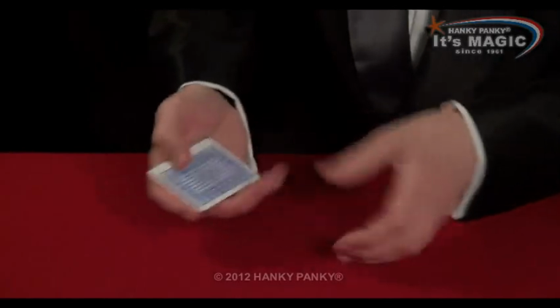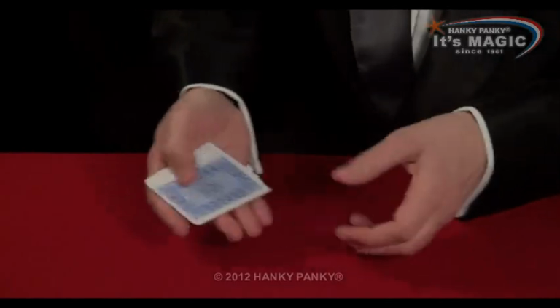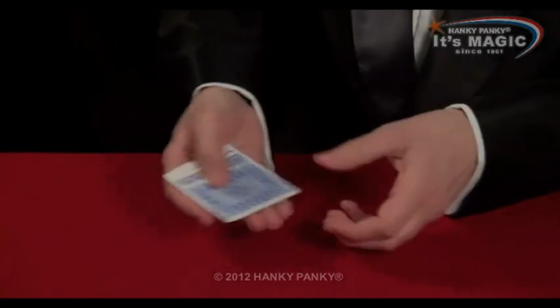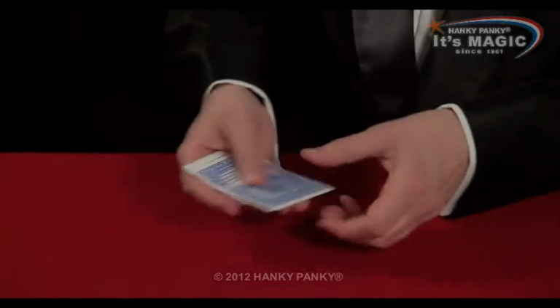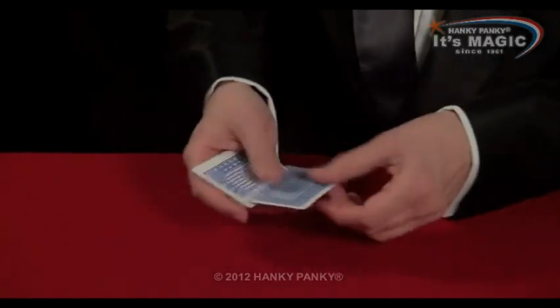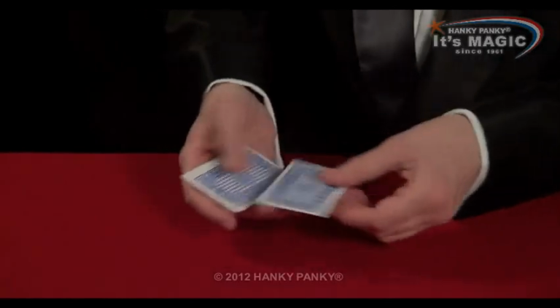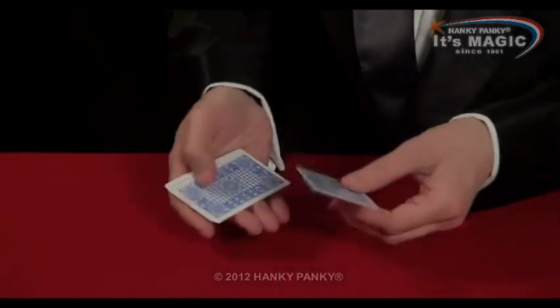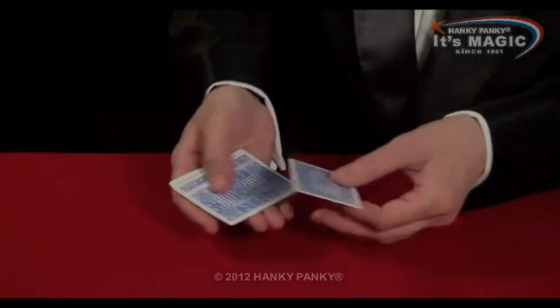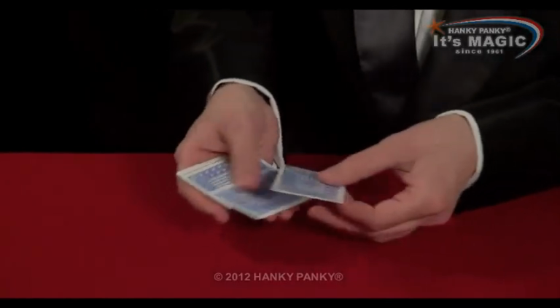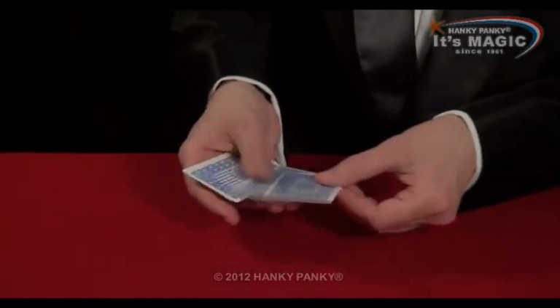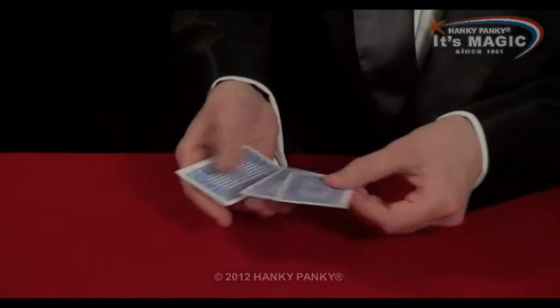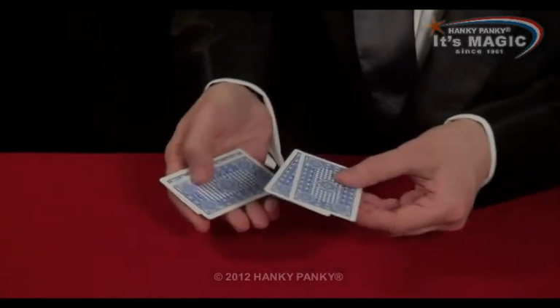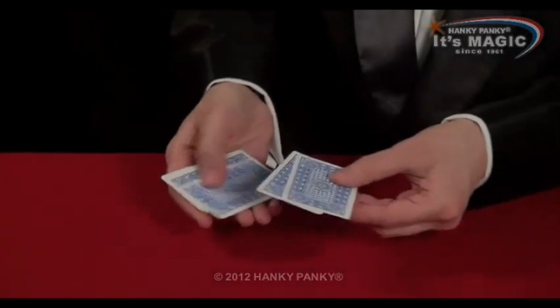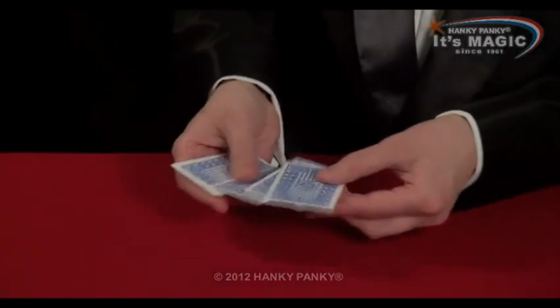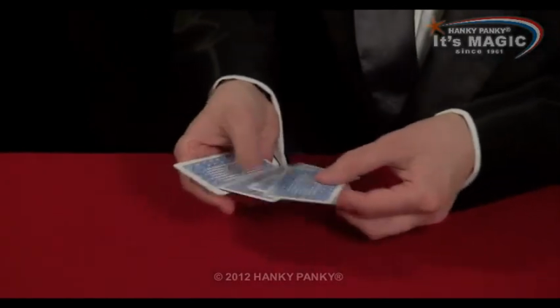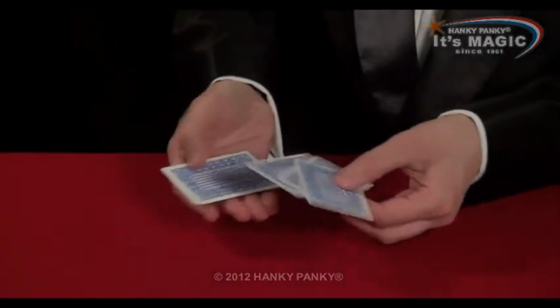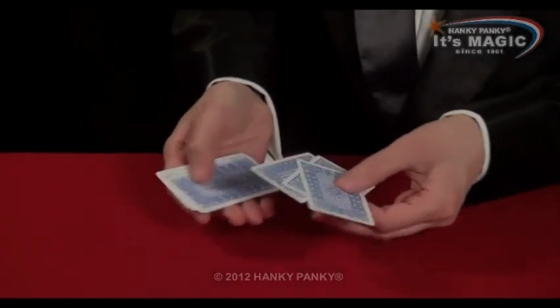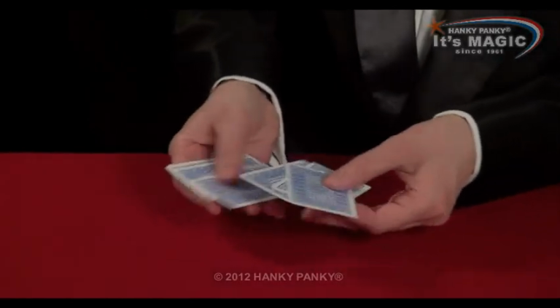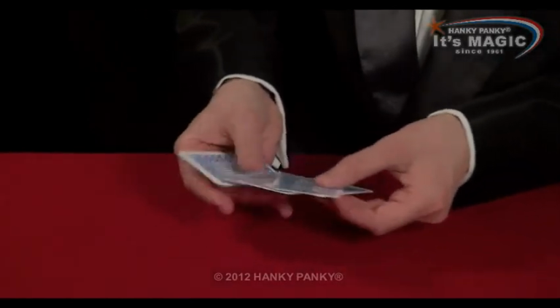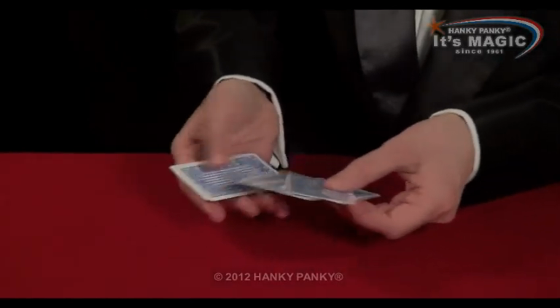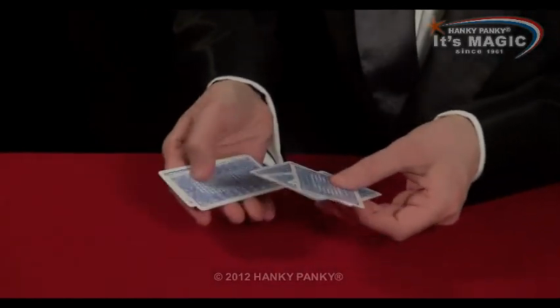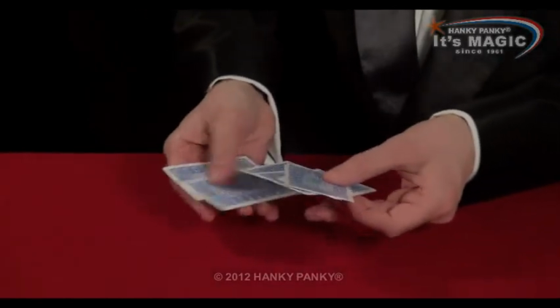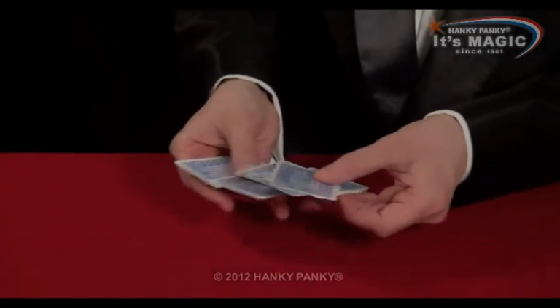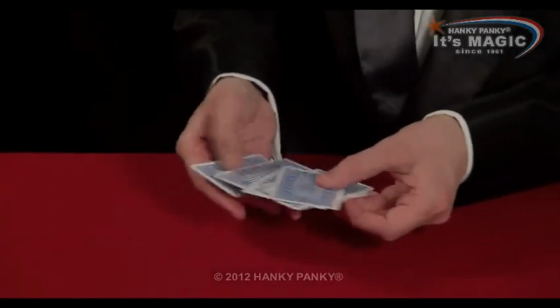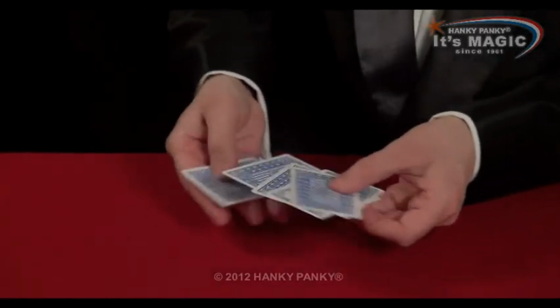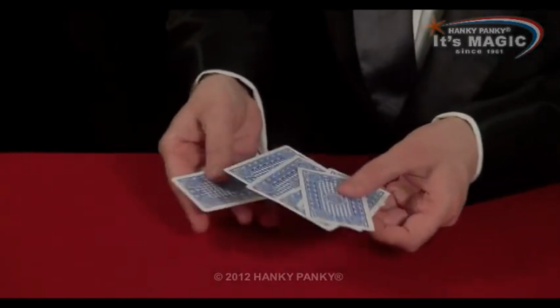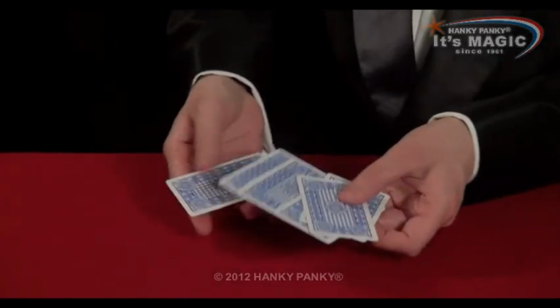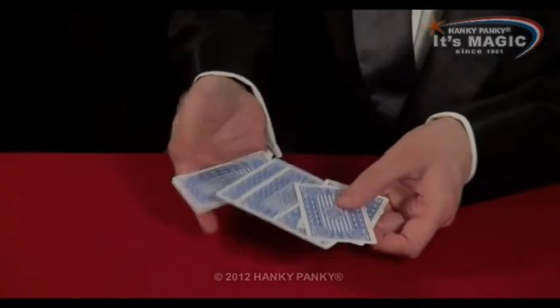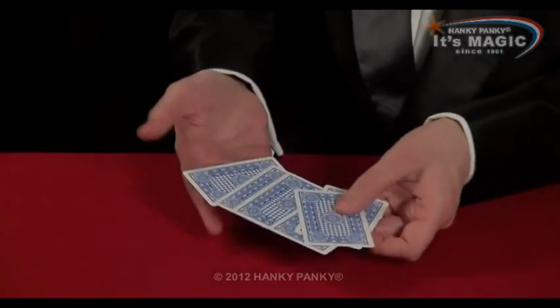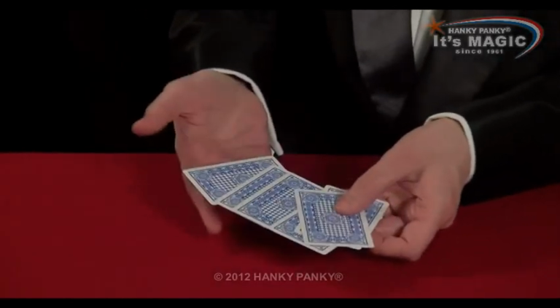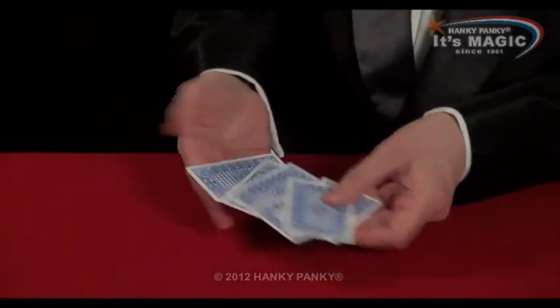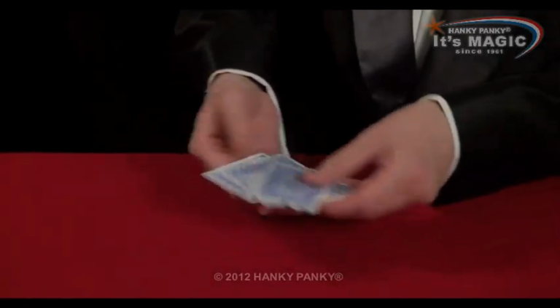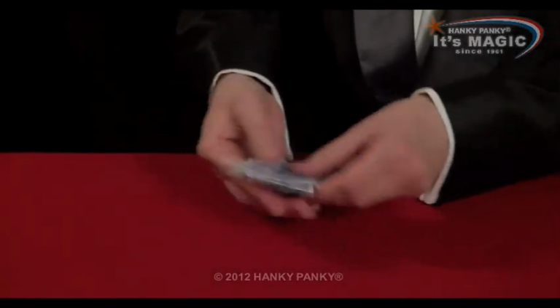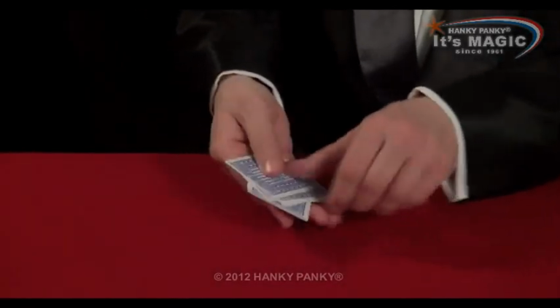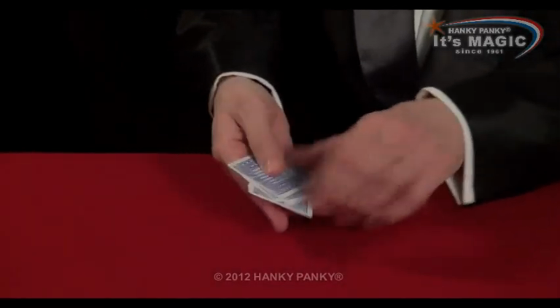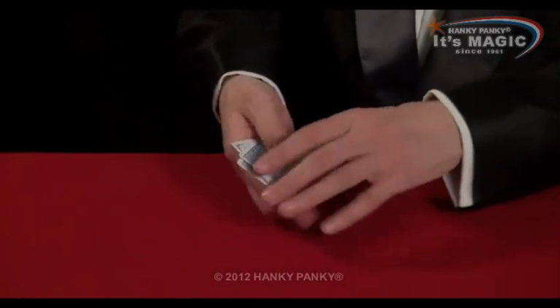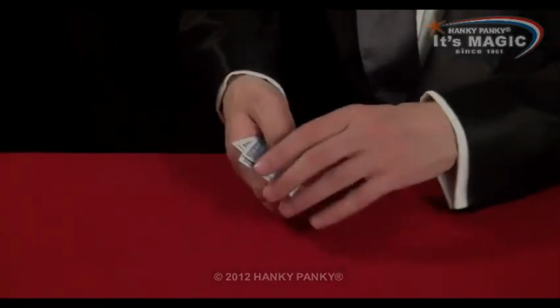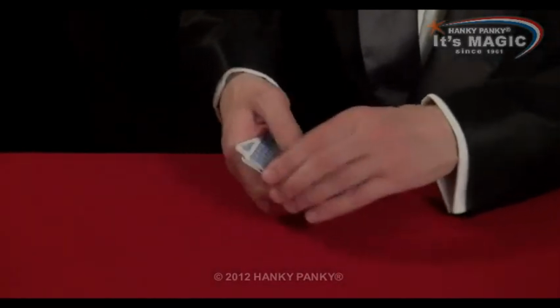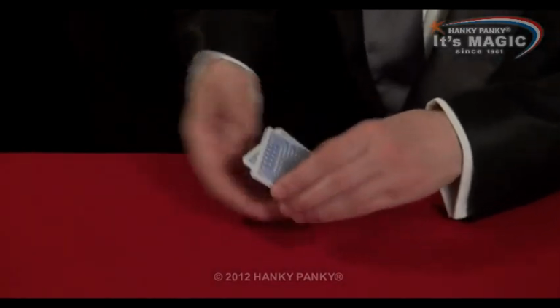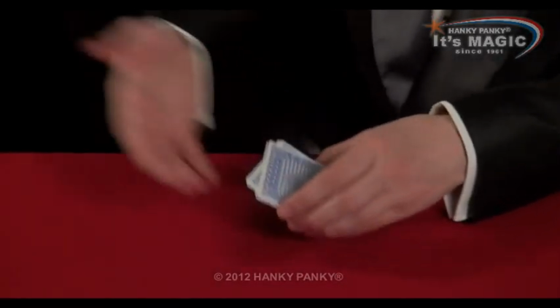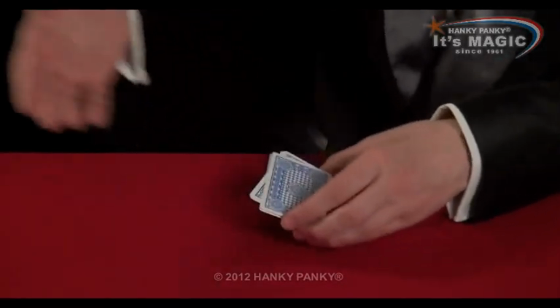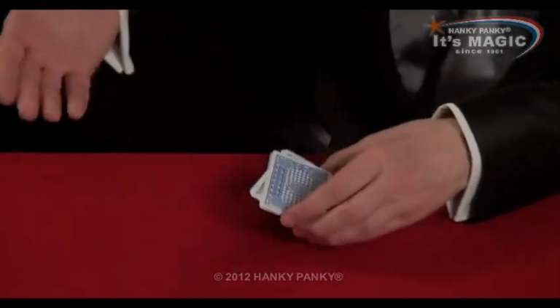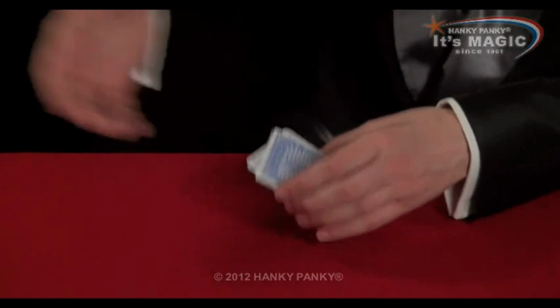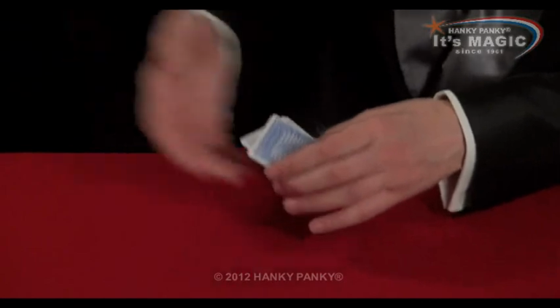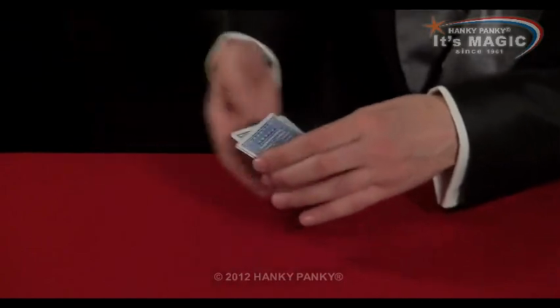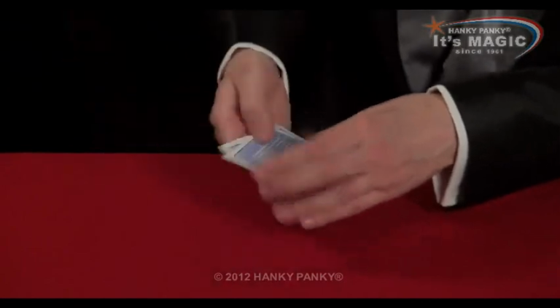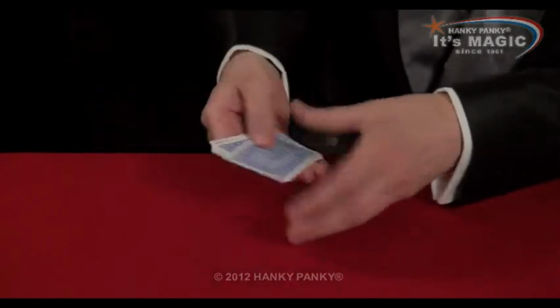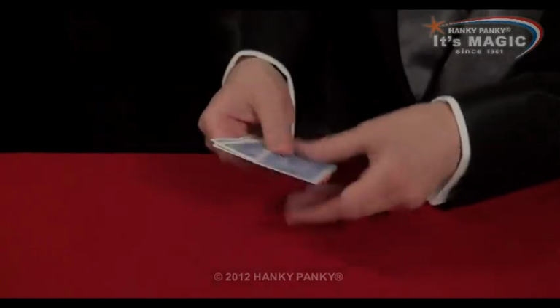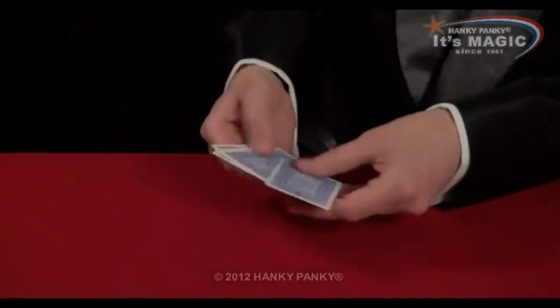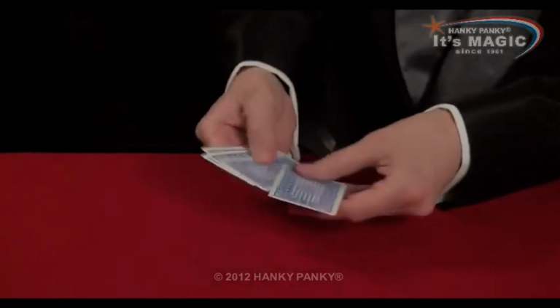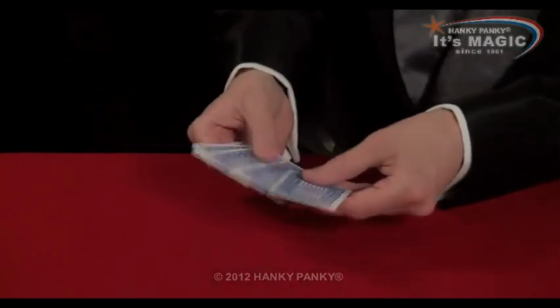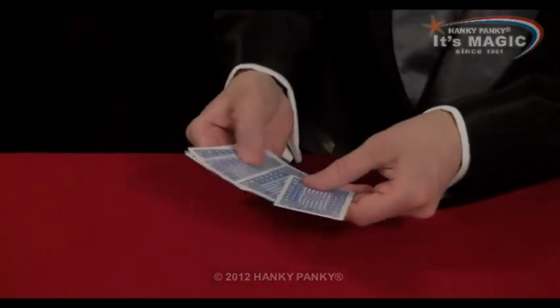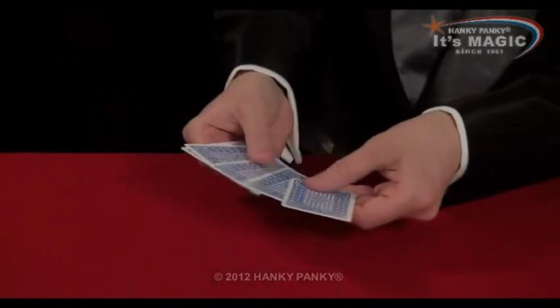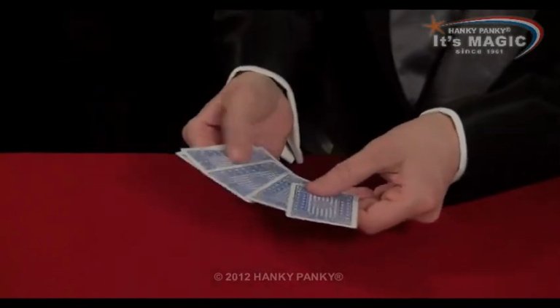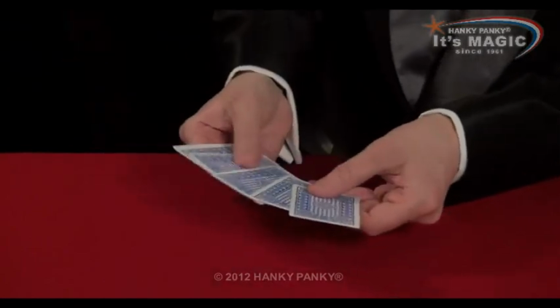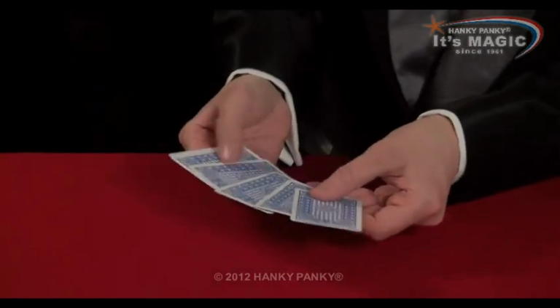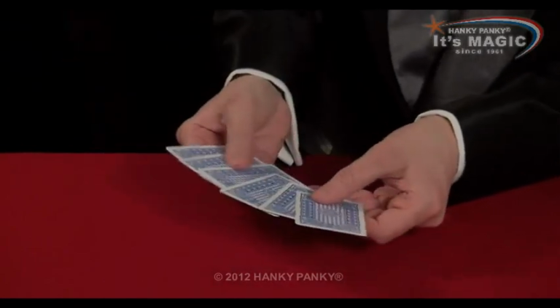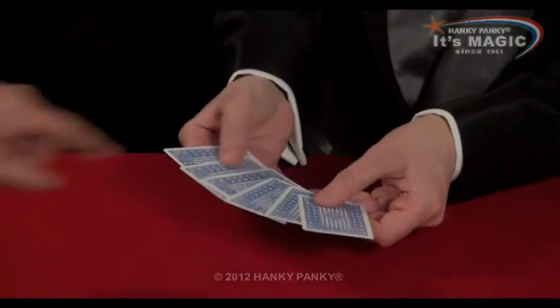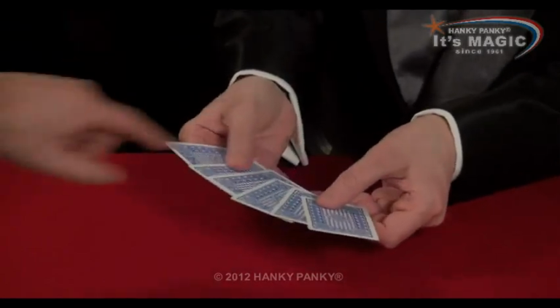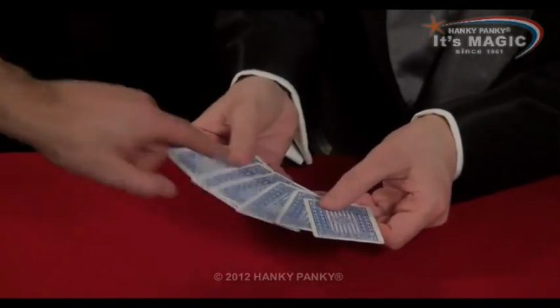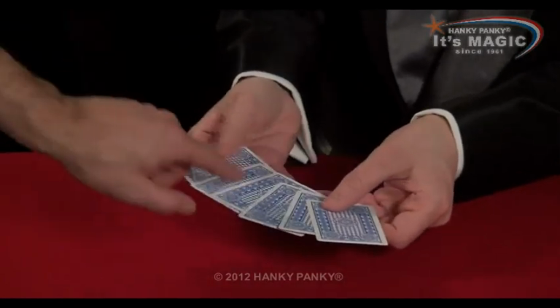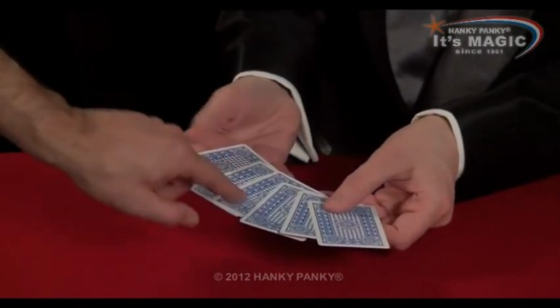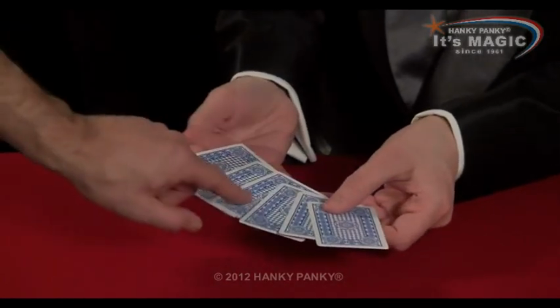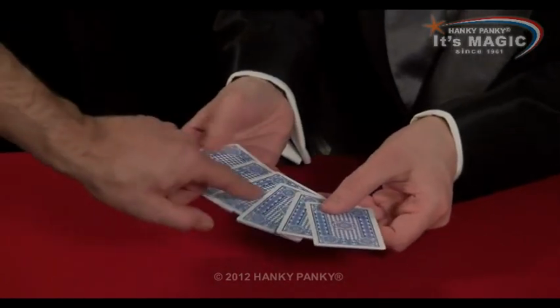Fantastic trick with one, two, three, four, five, six cards. Could you please just take any card at all?